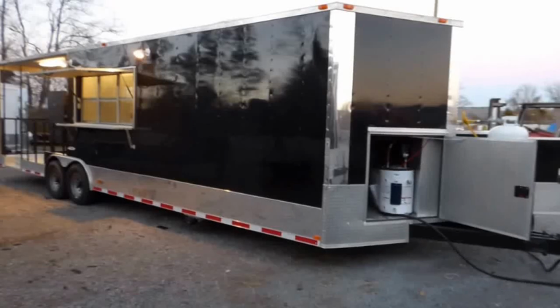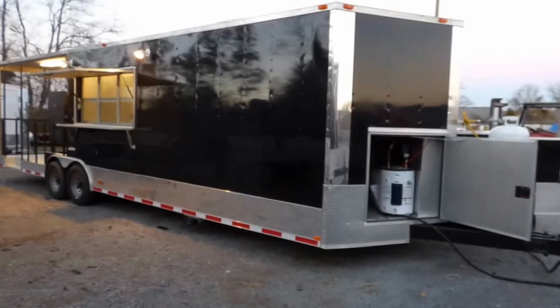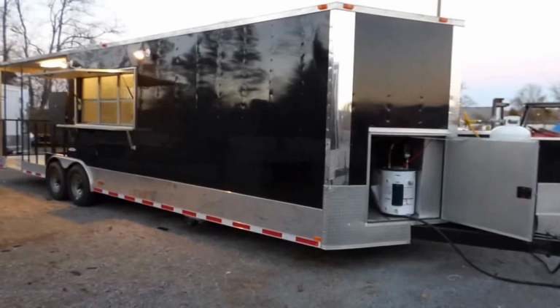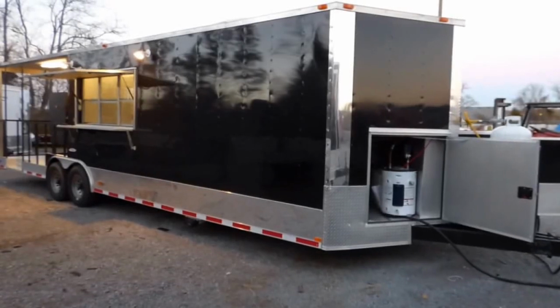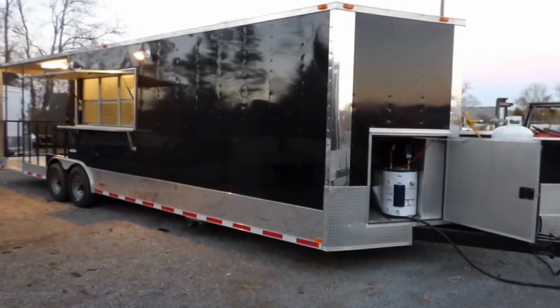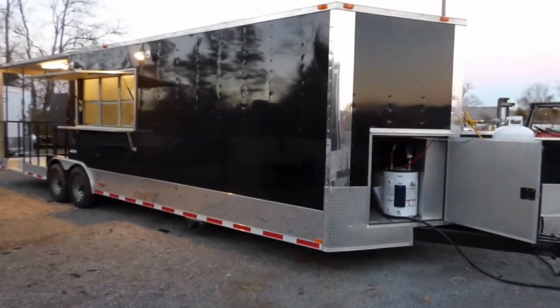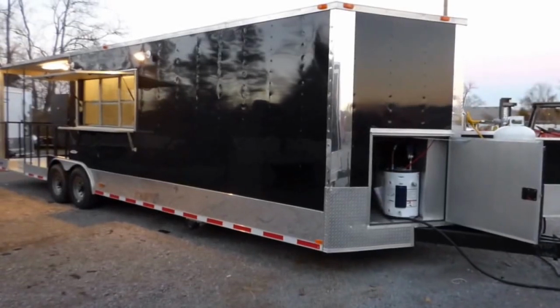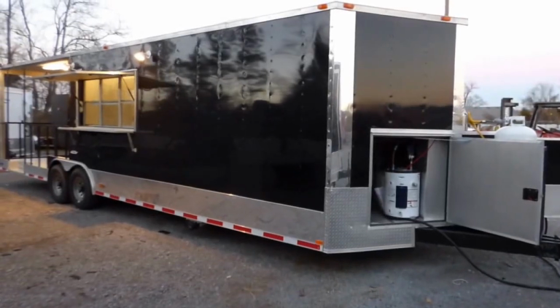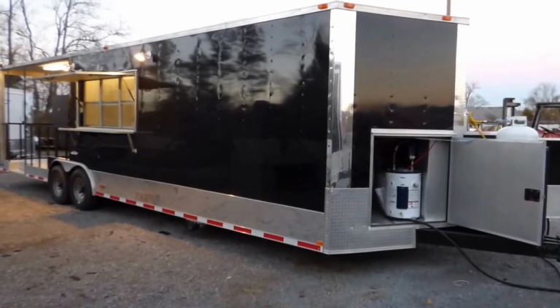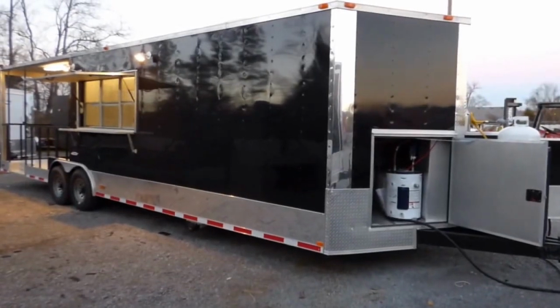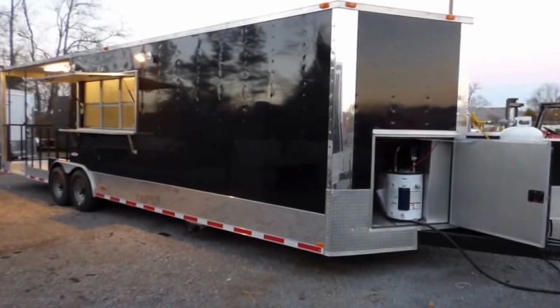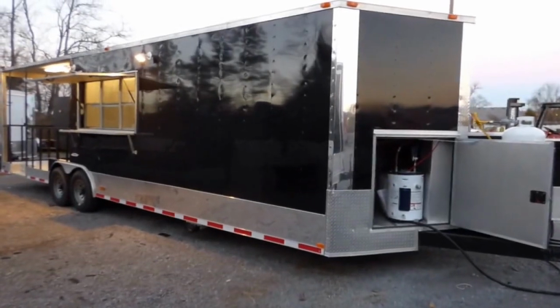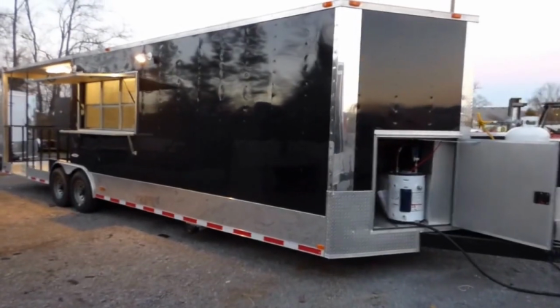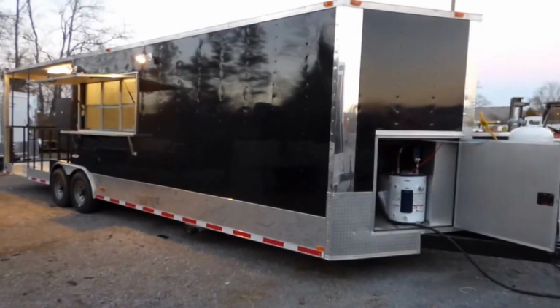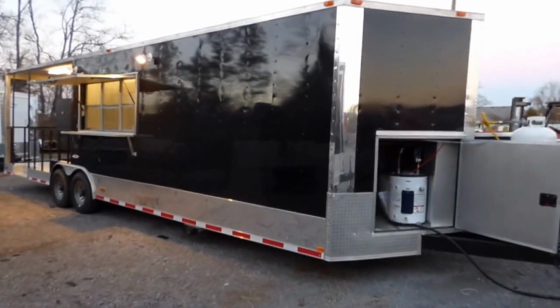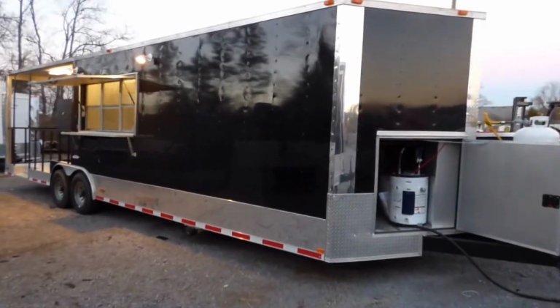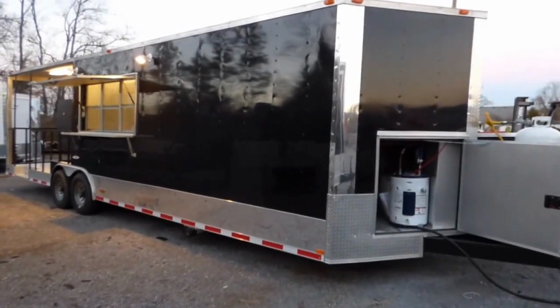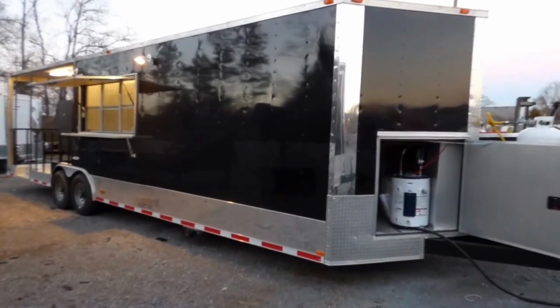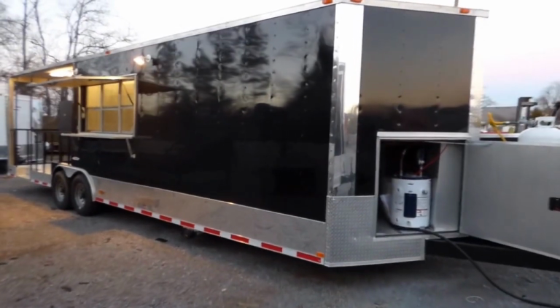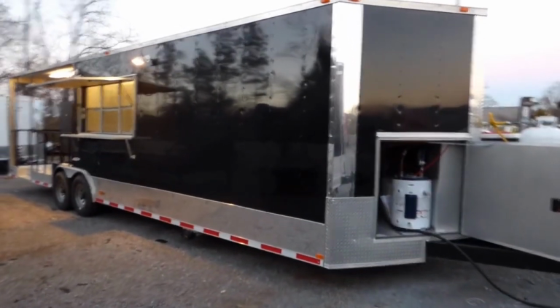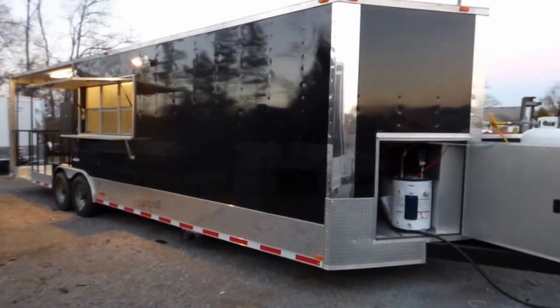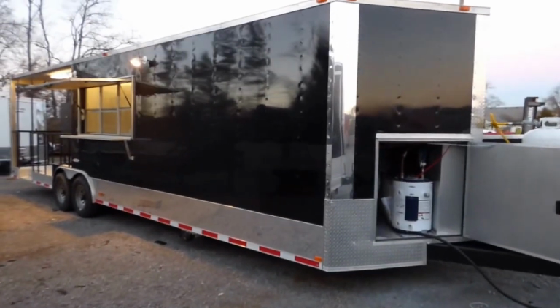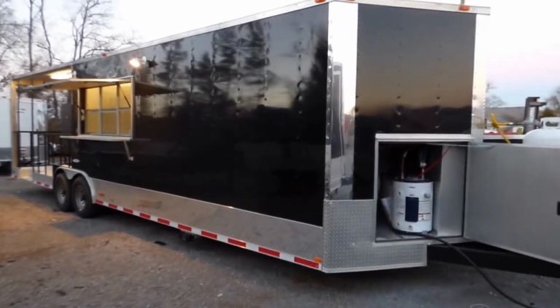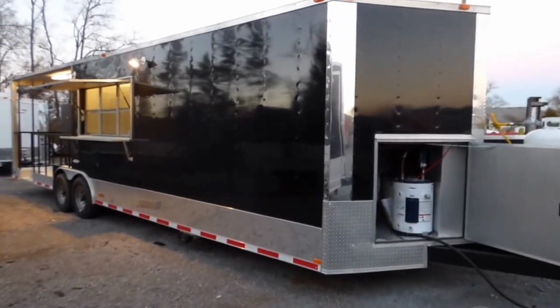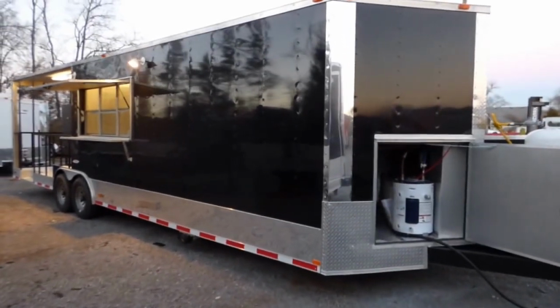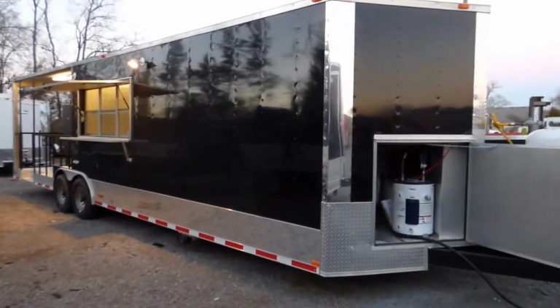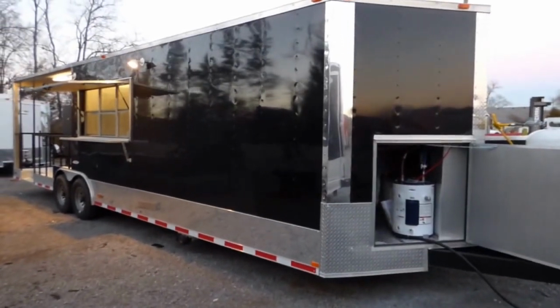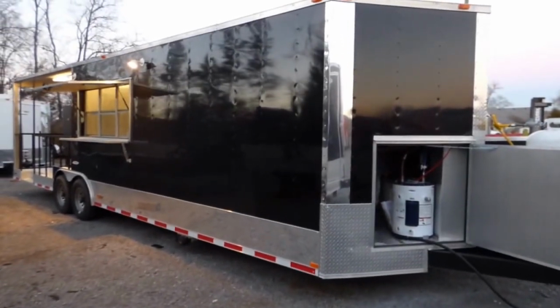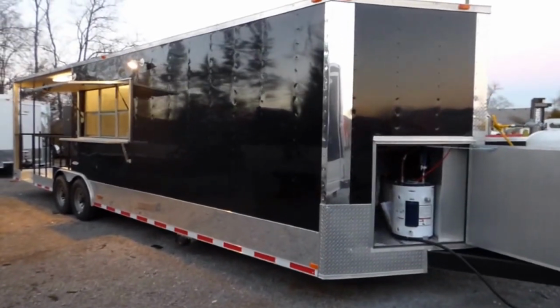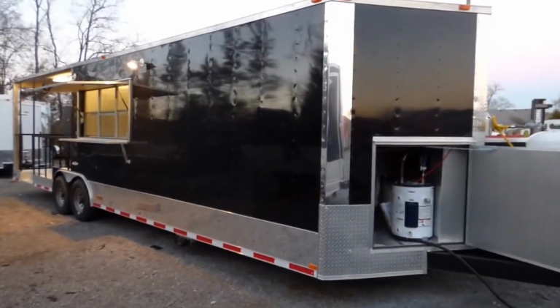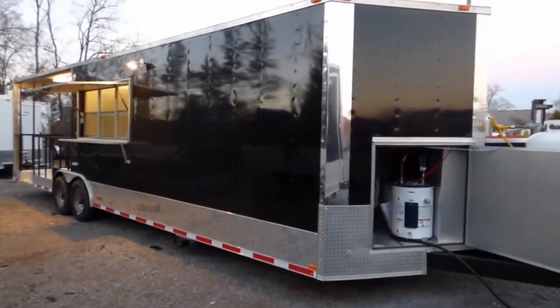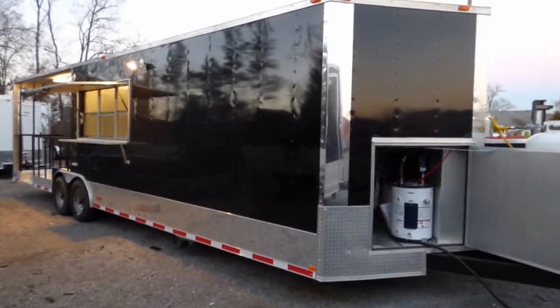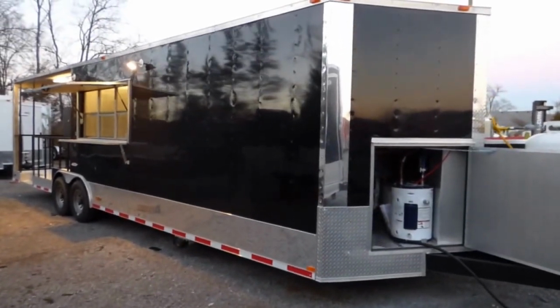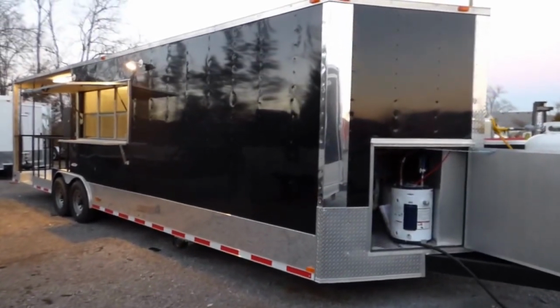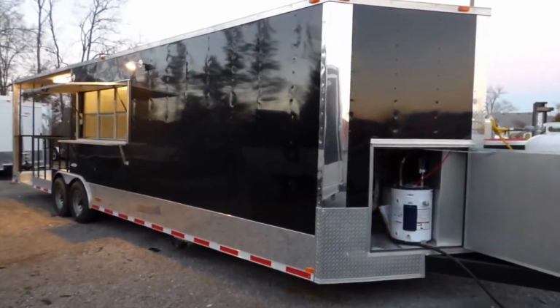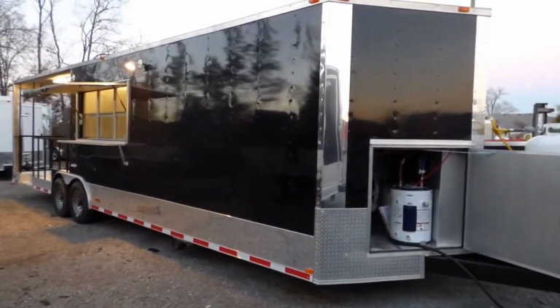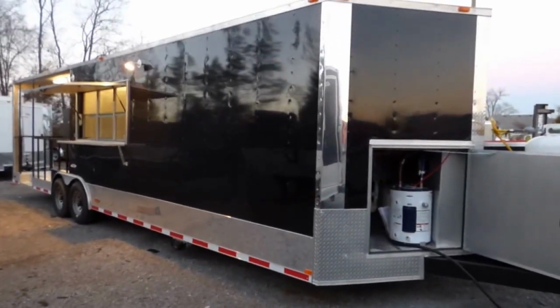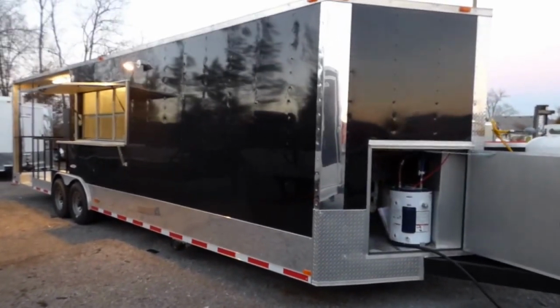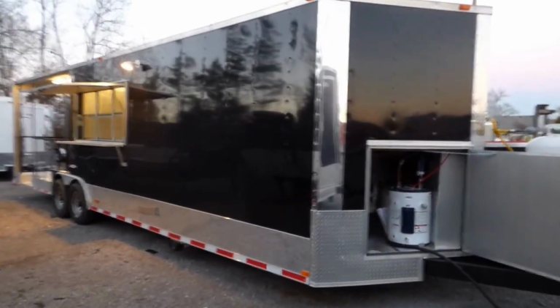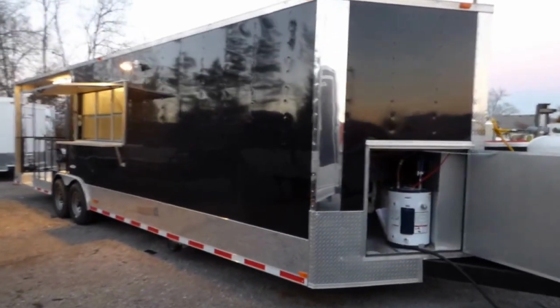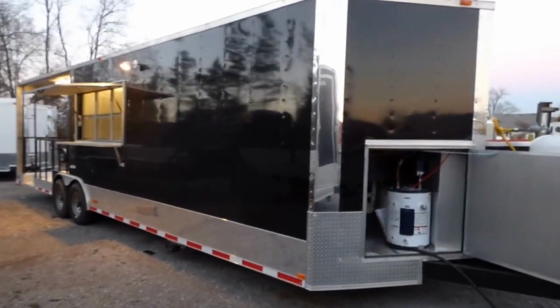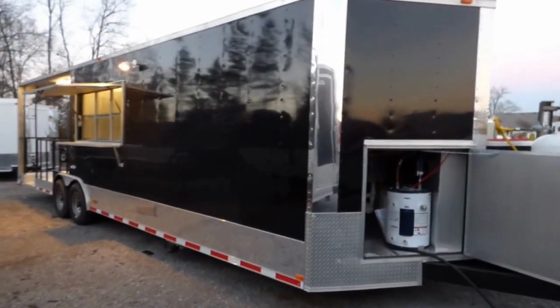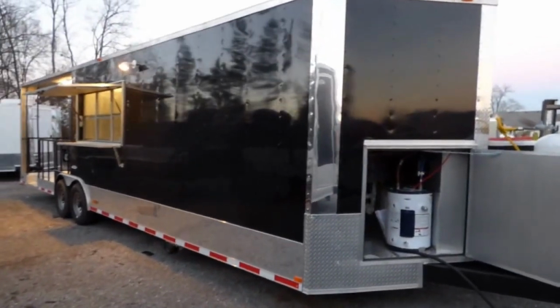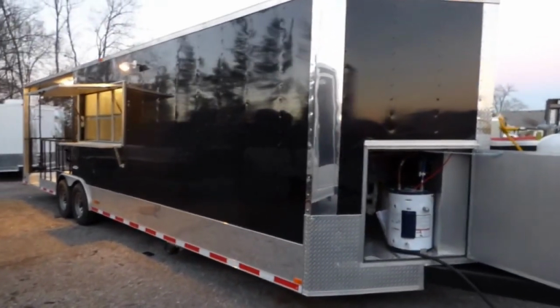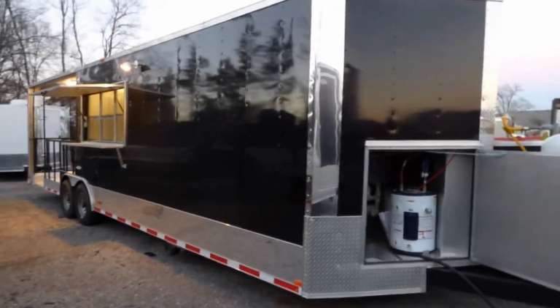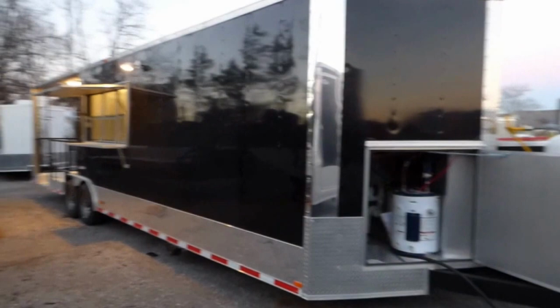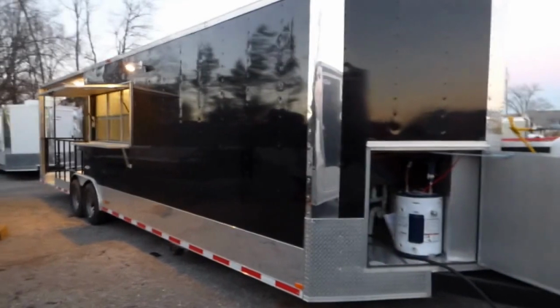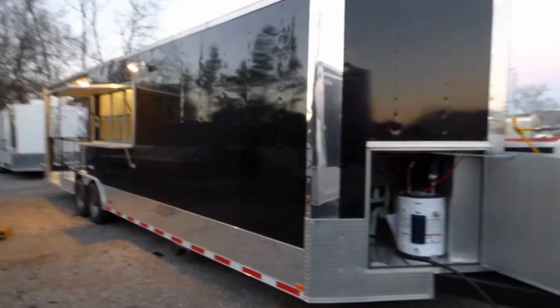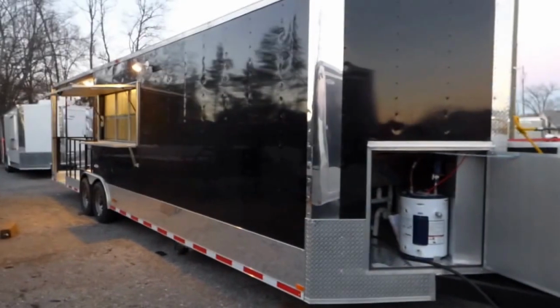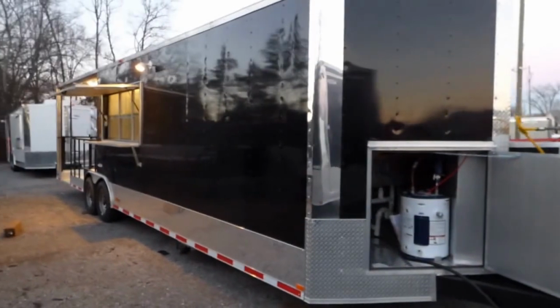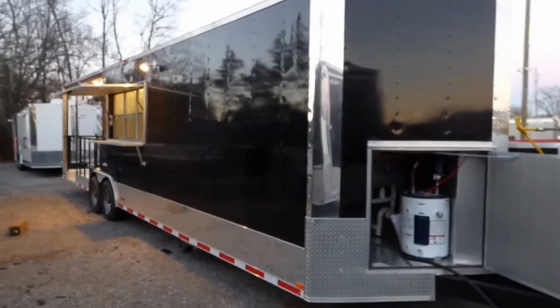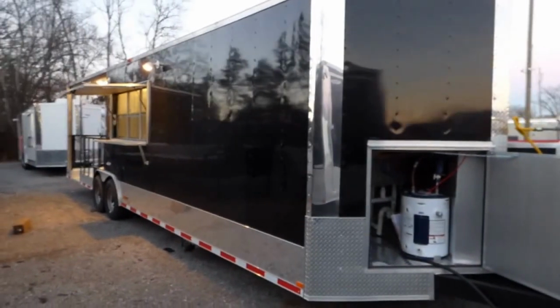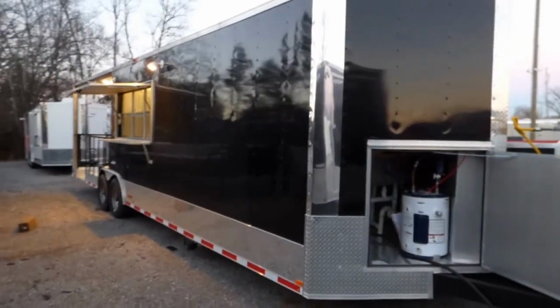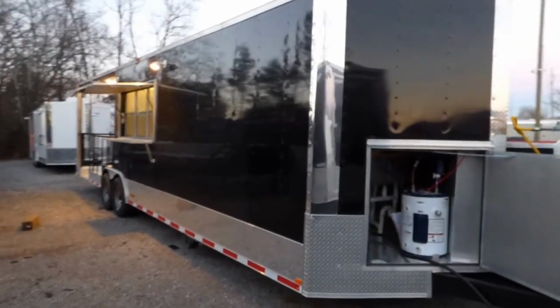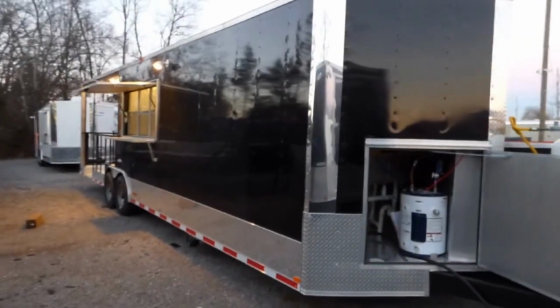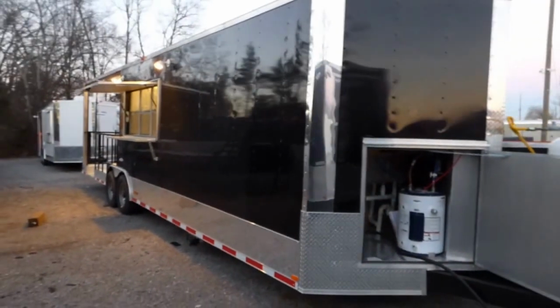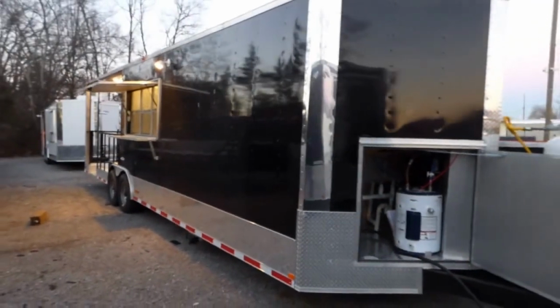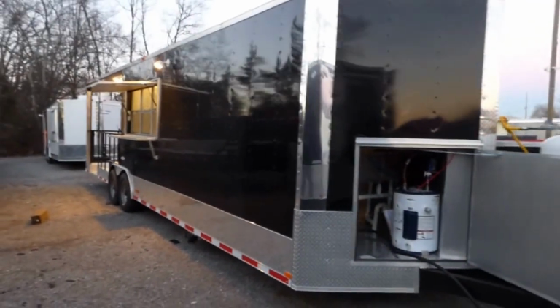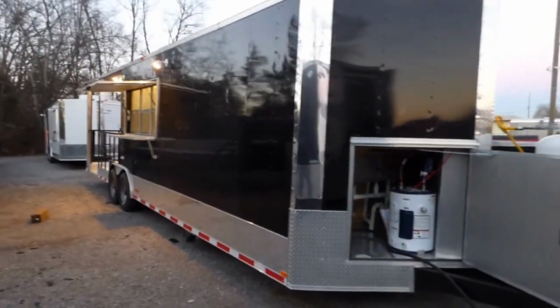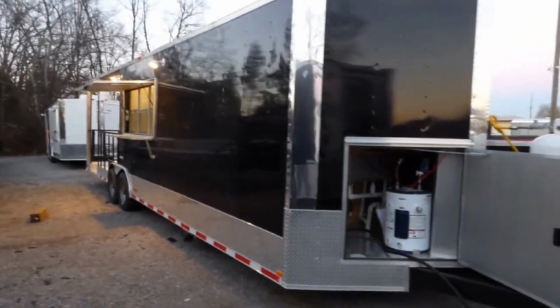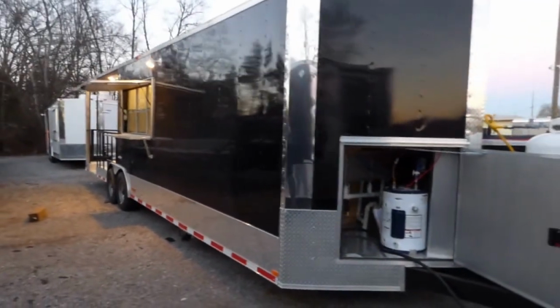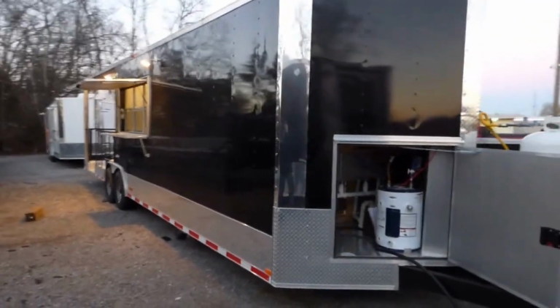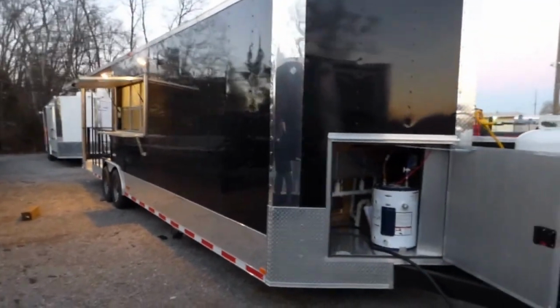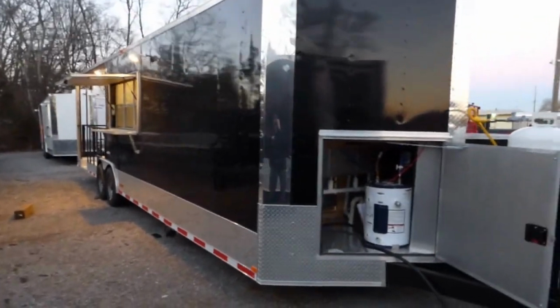Today we have an 8.5 foot by 30 foot smoker style concession trailer. This trailer is black in color for the exterior.